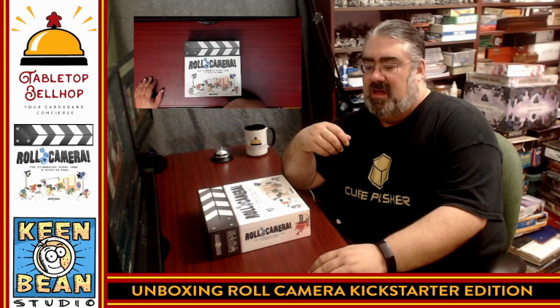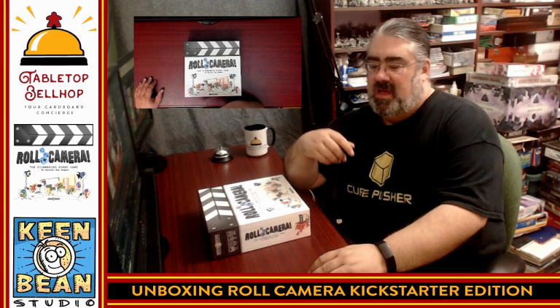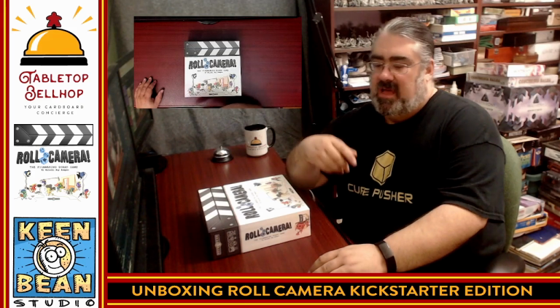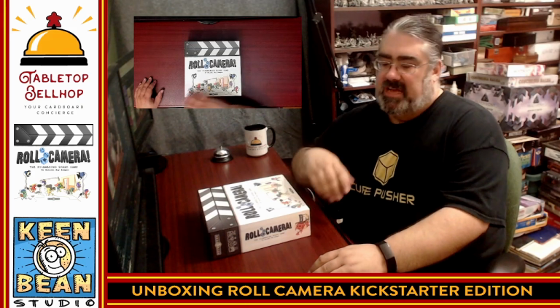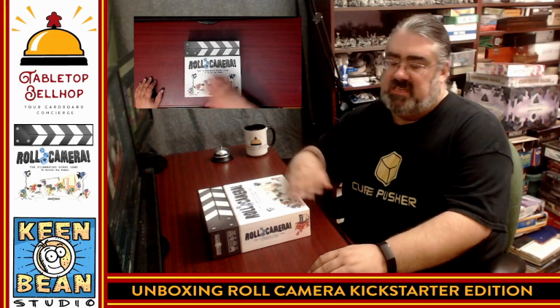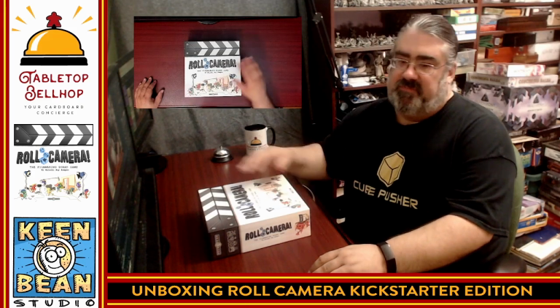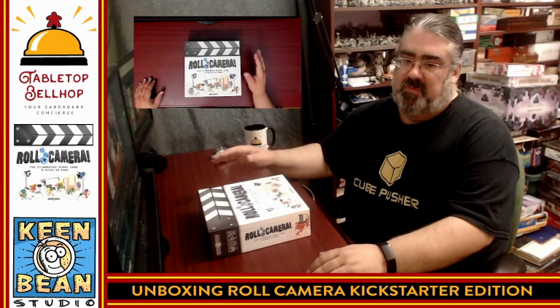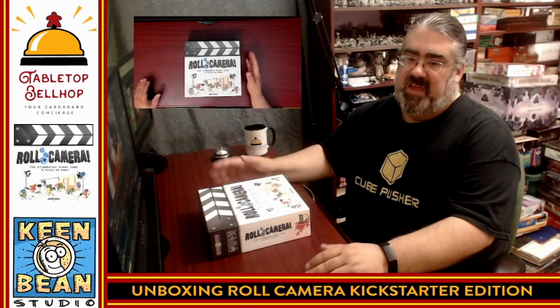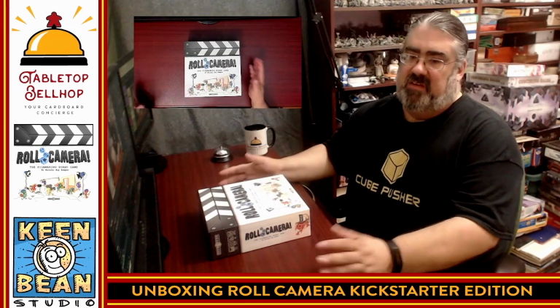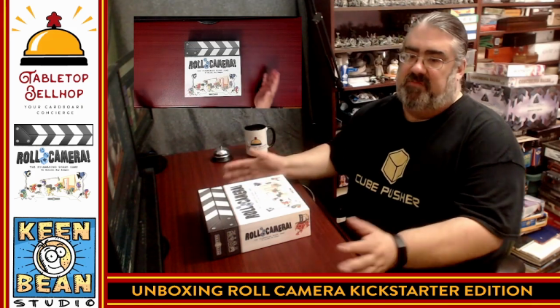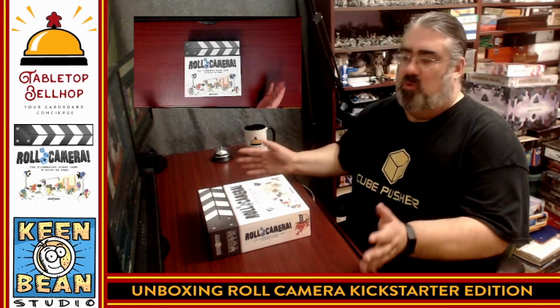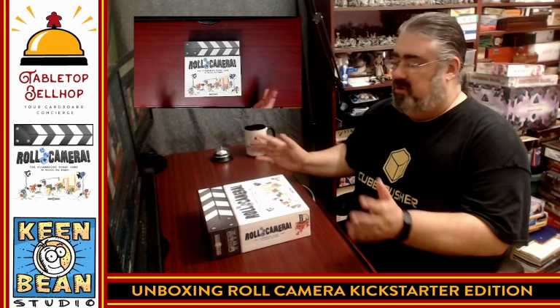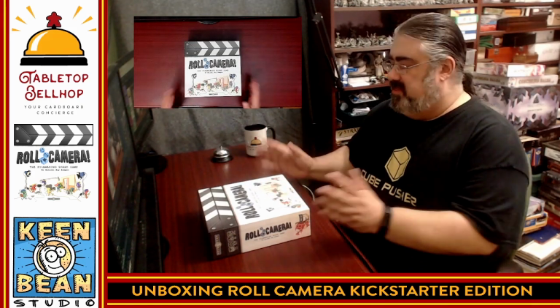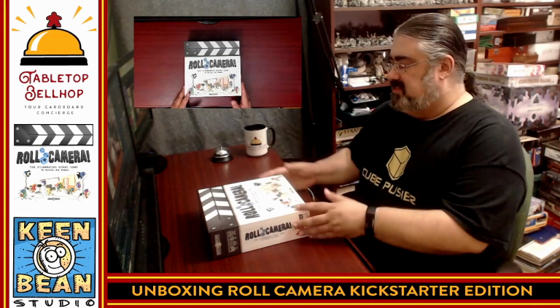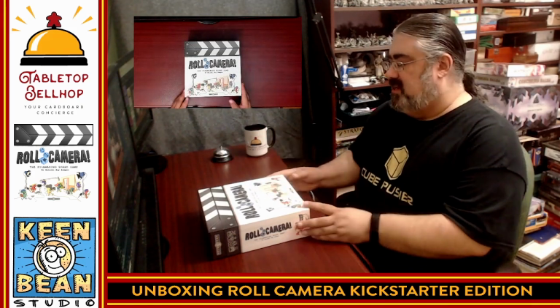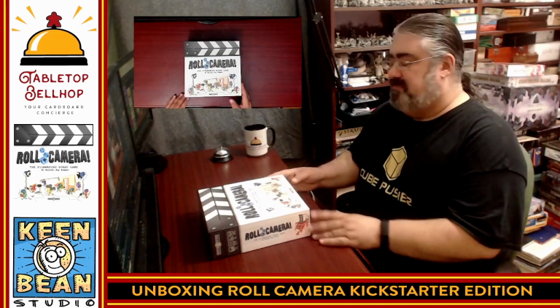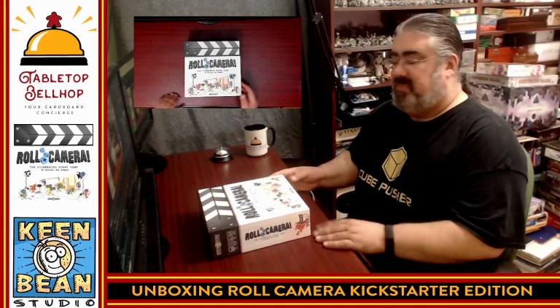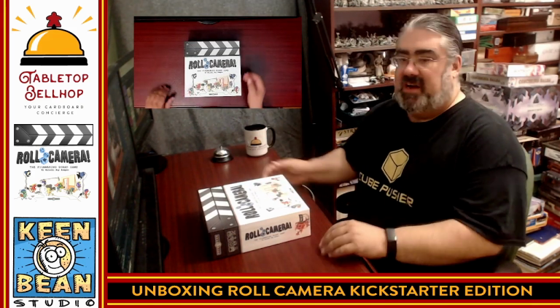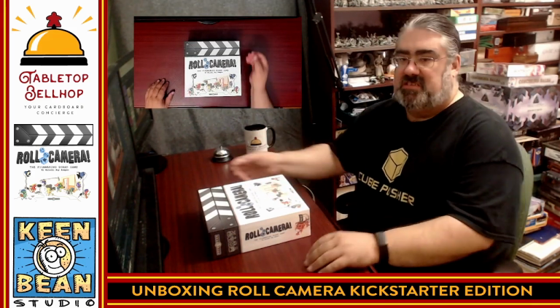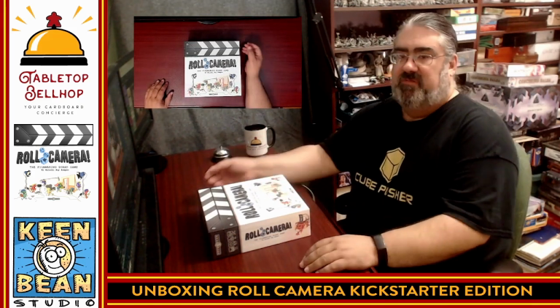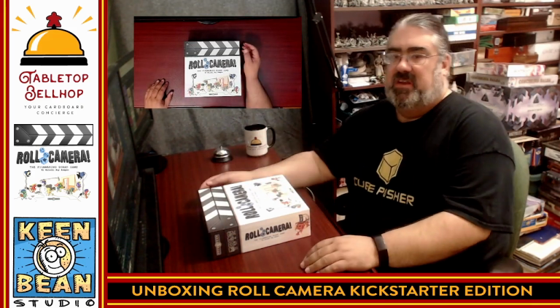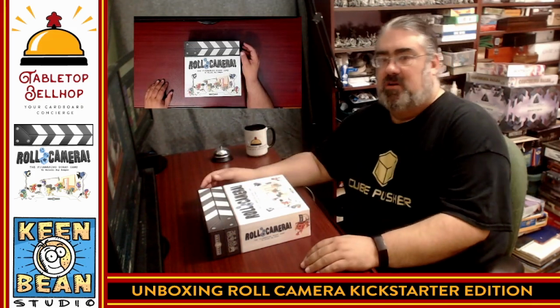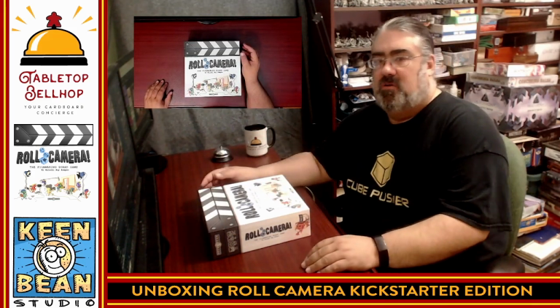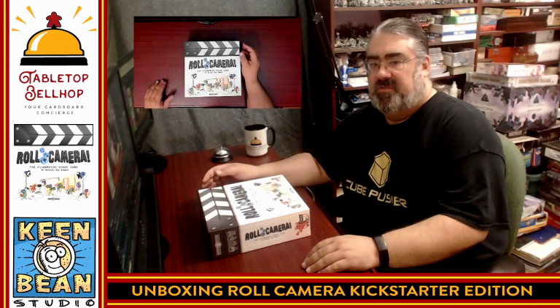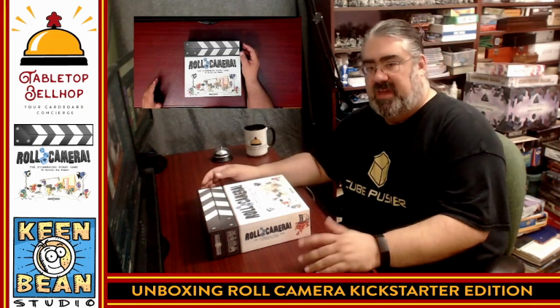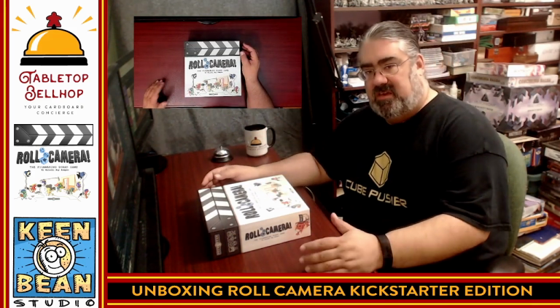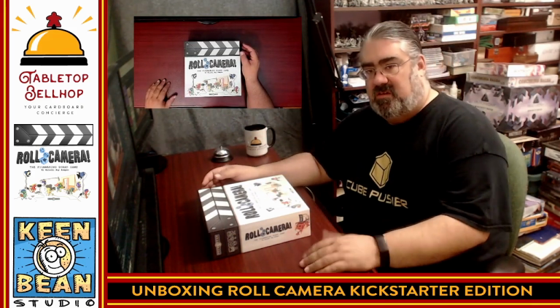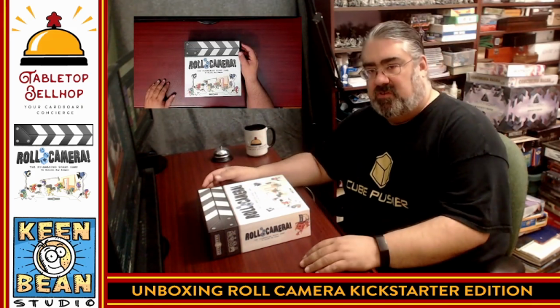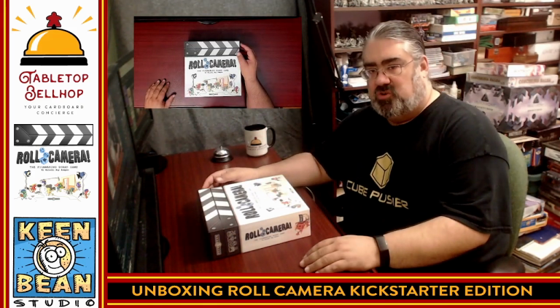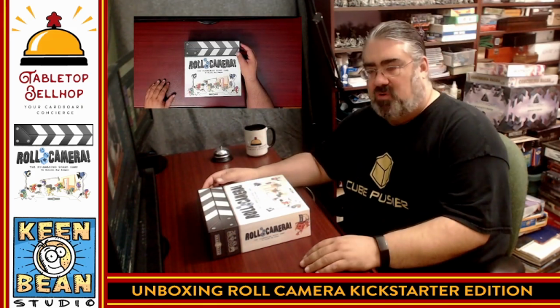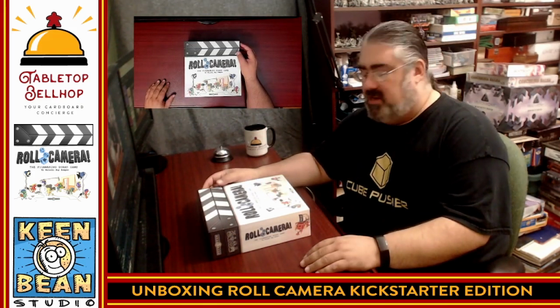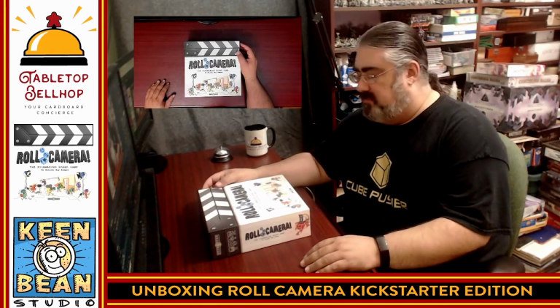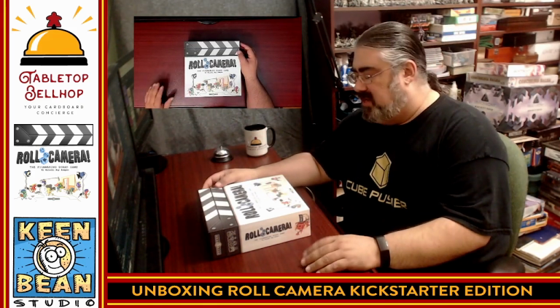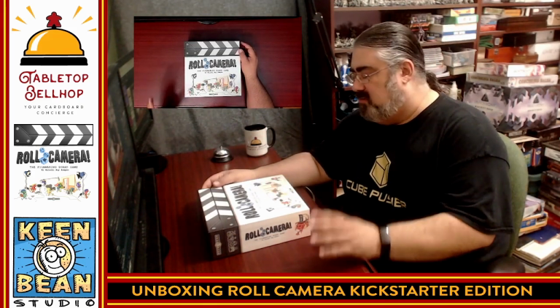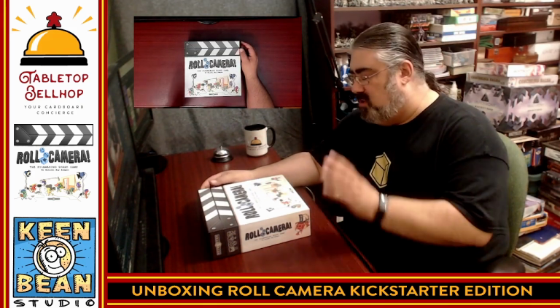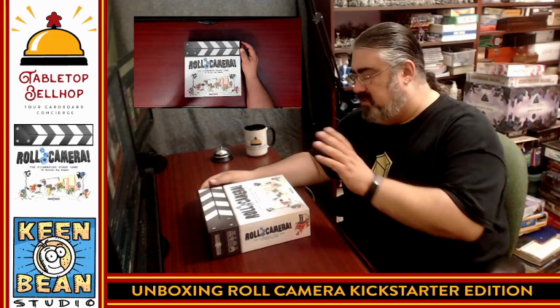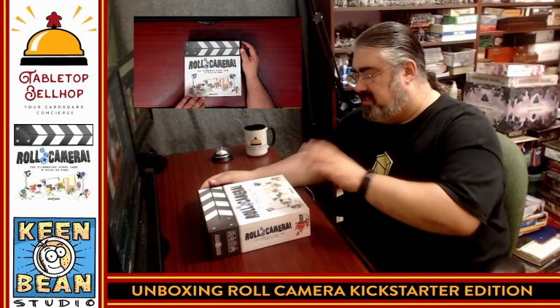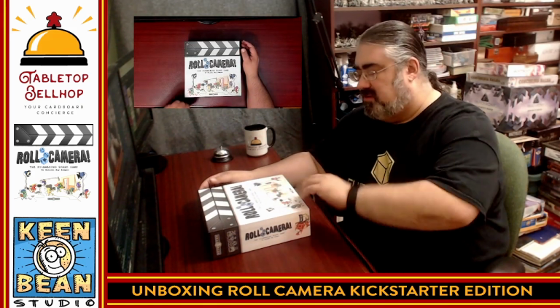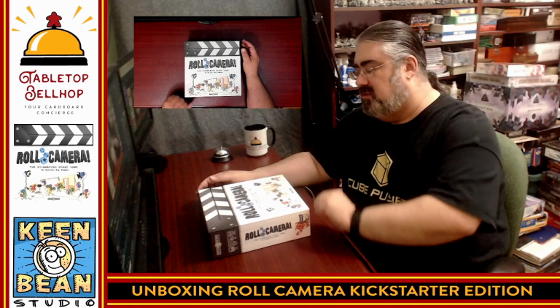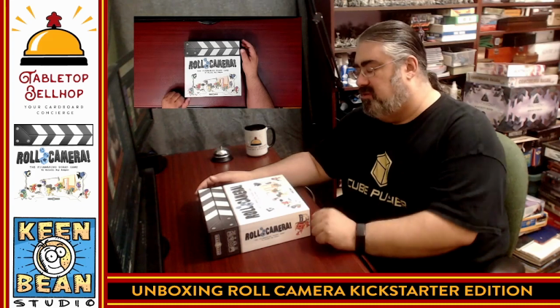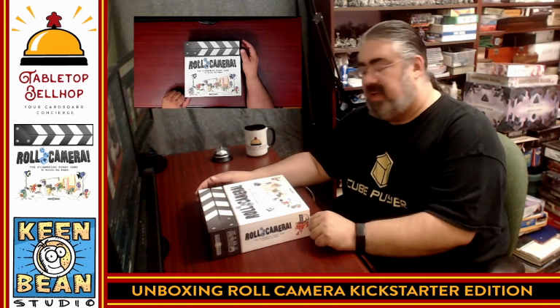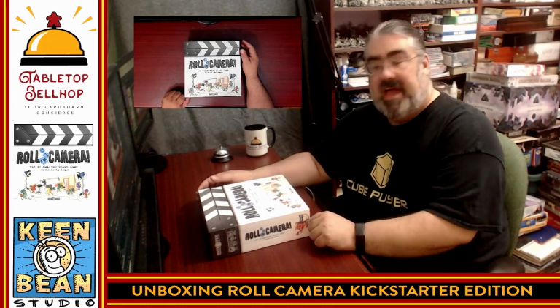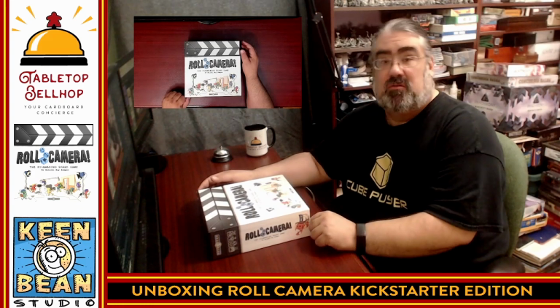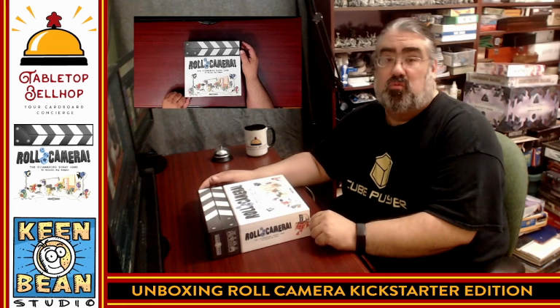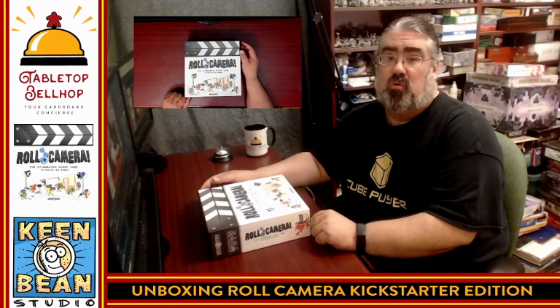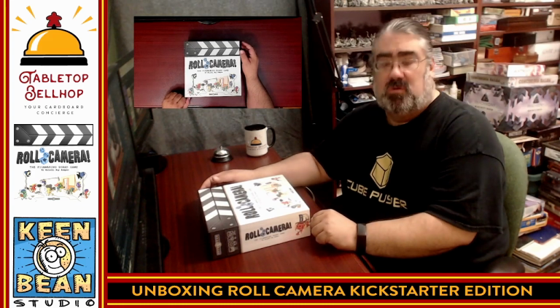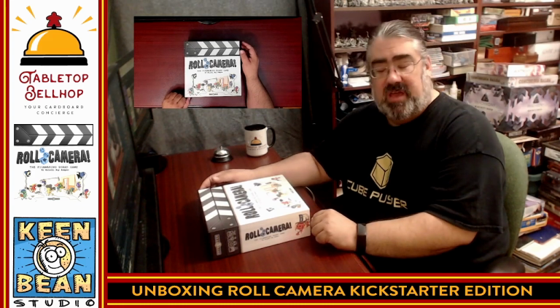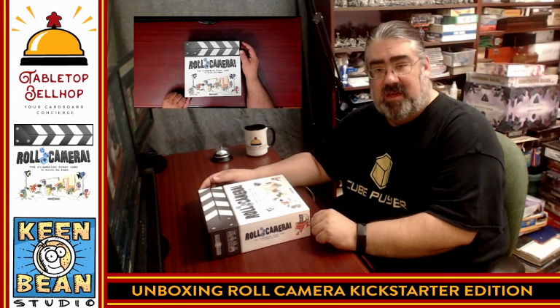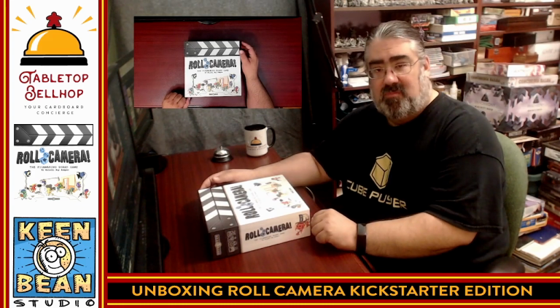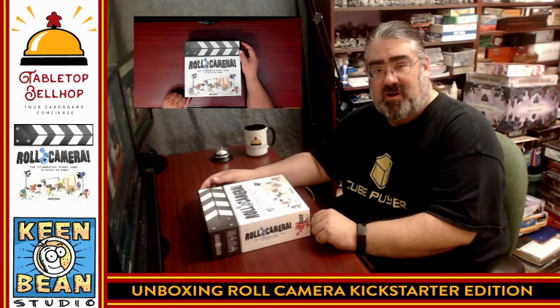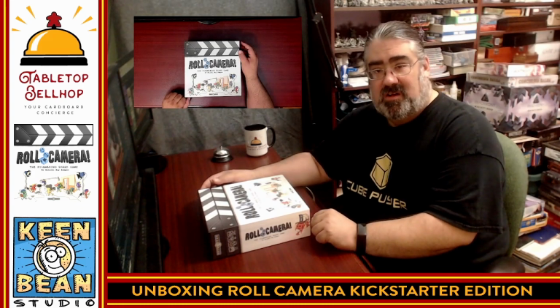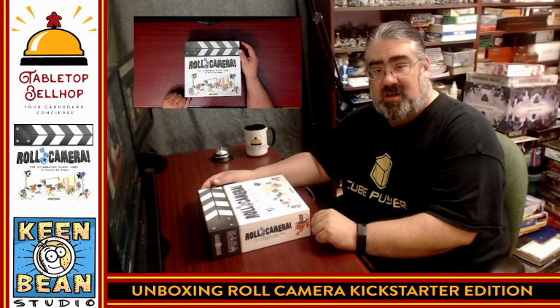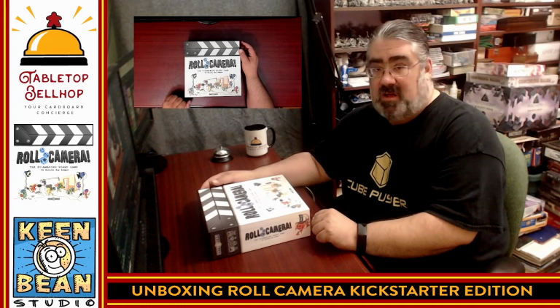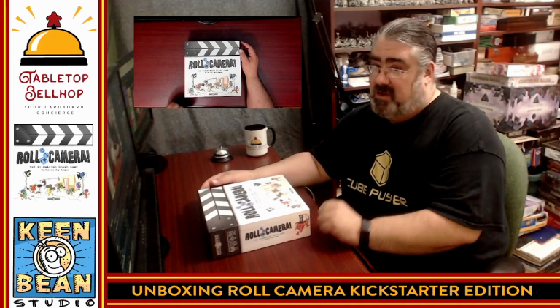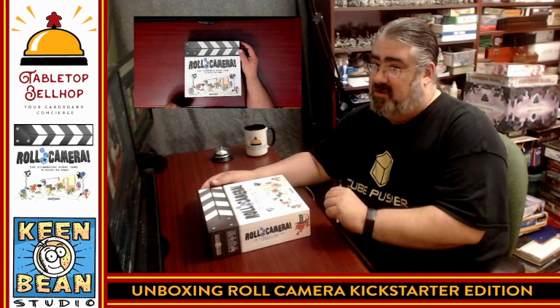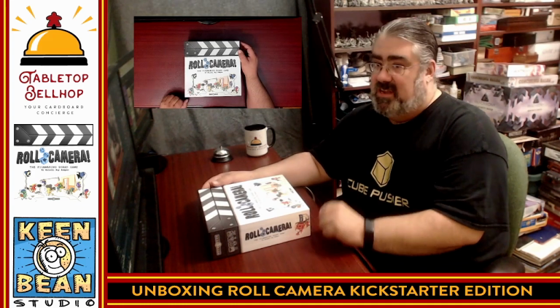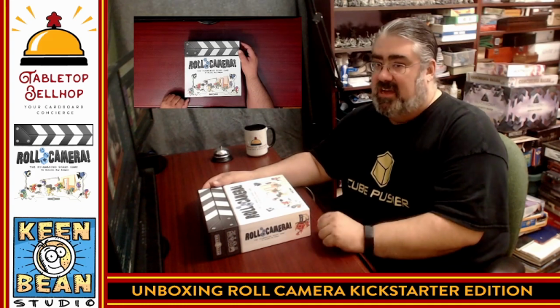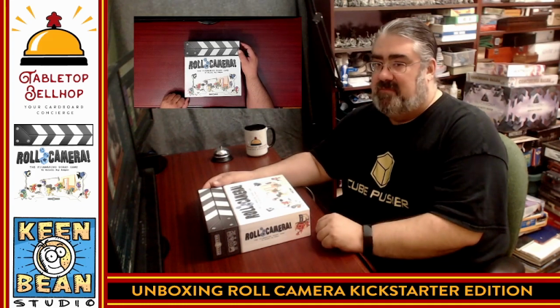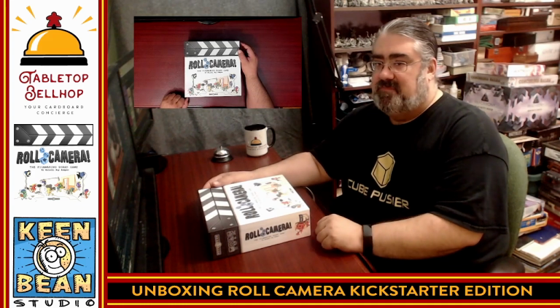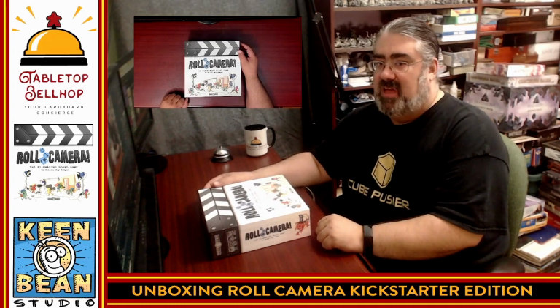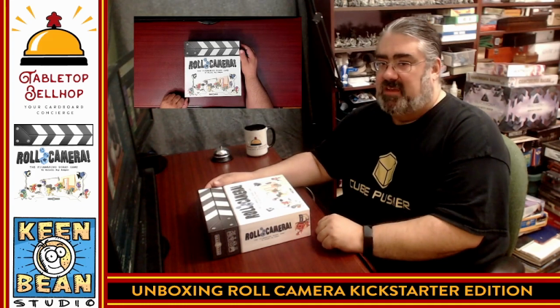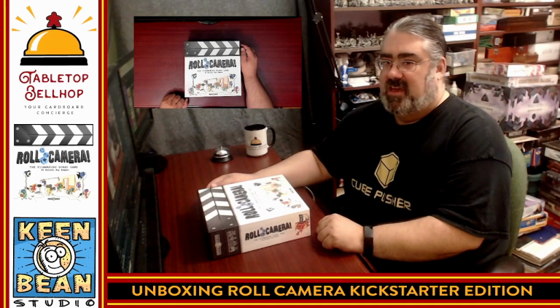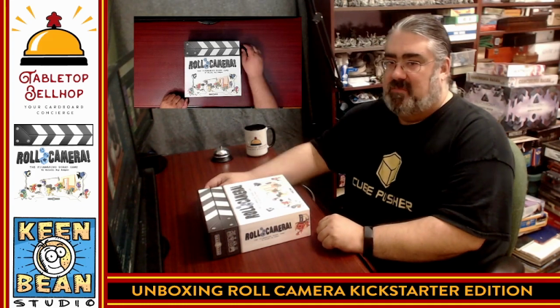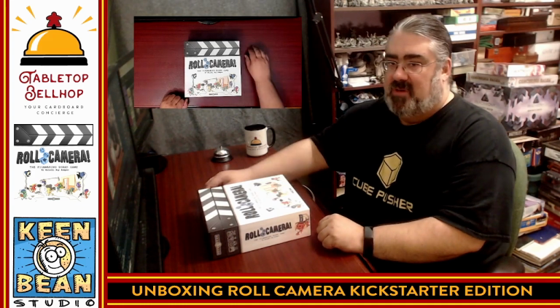That's it for me for this unboxing video. Thank you for joining me while we took a look at Roll Camera. Good night and game on.